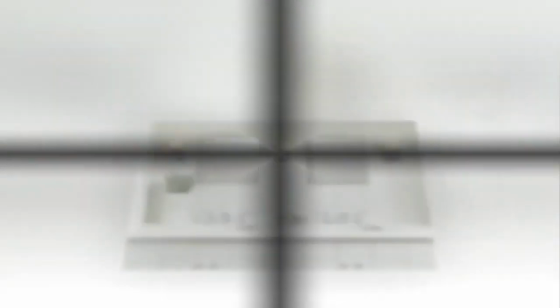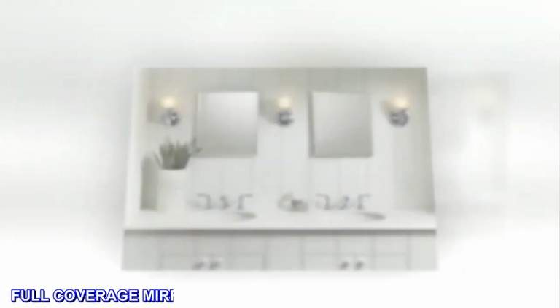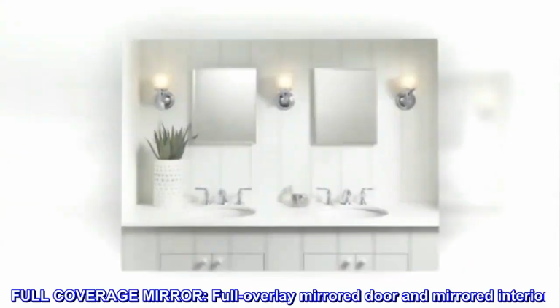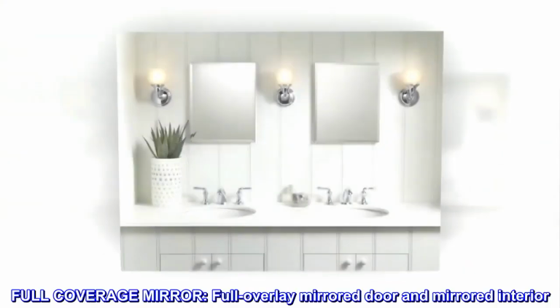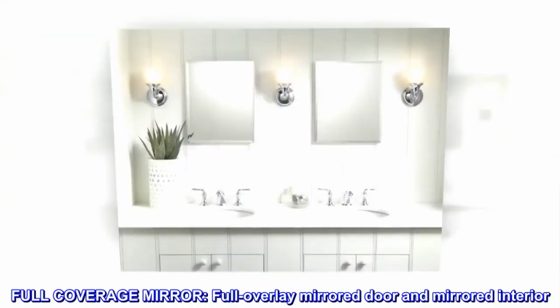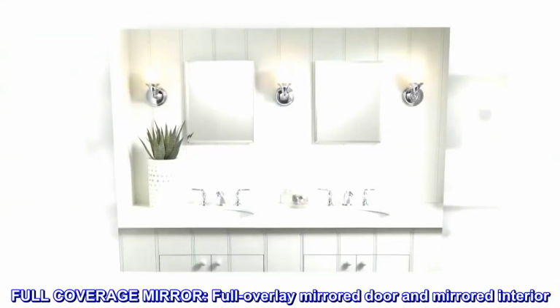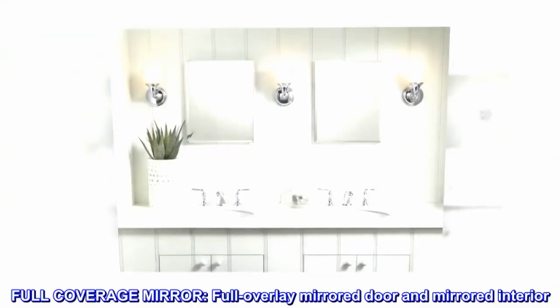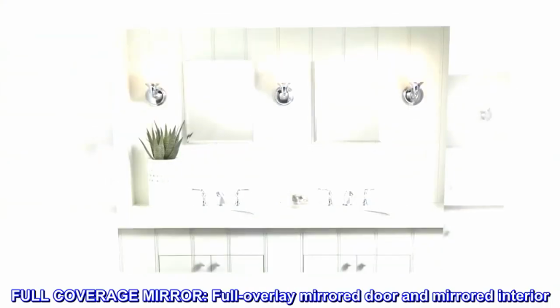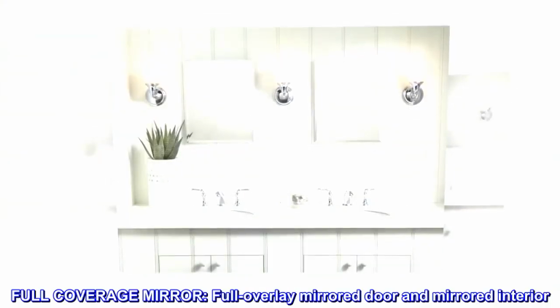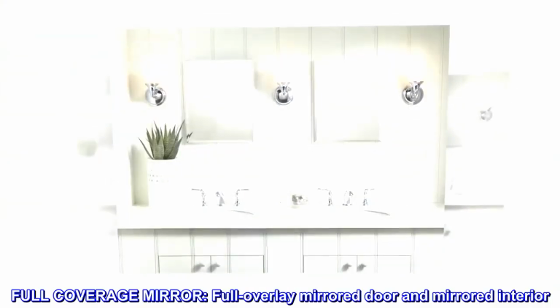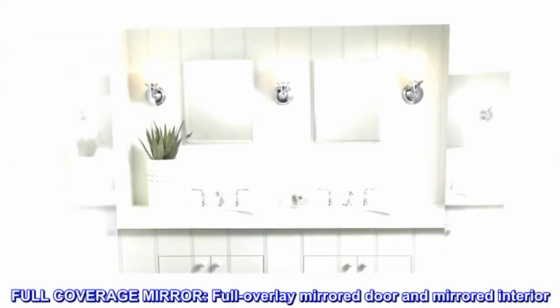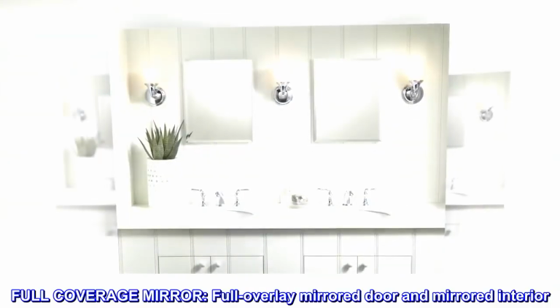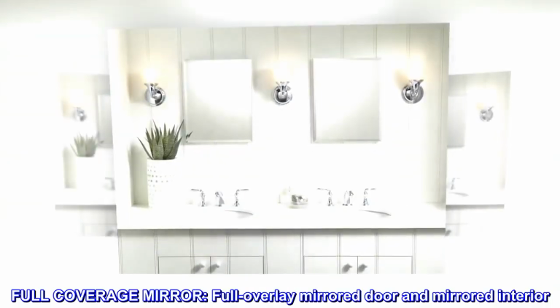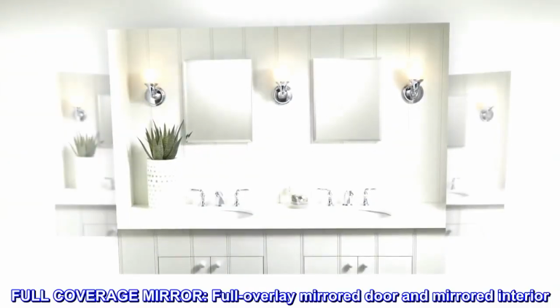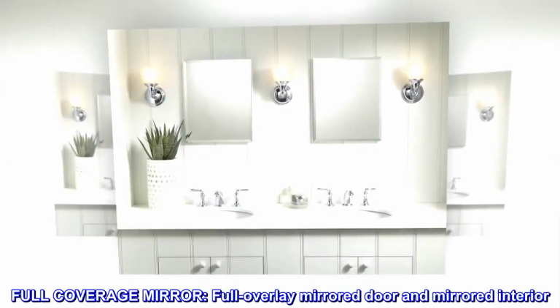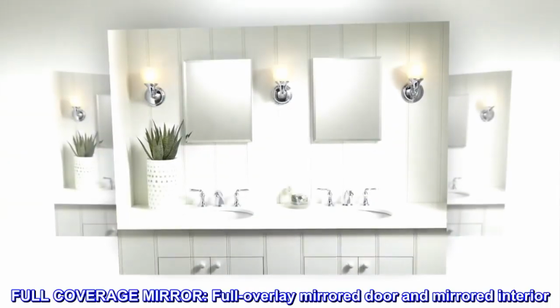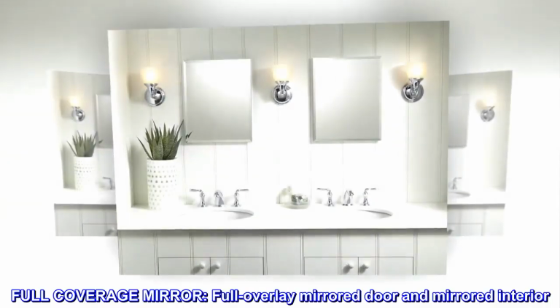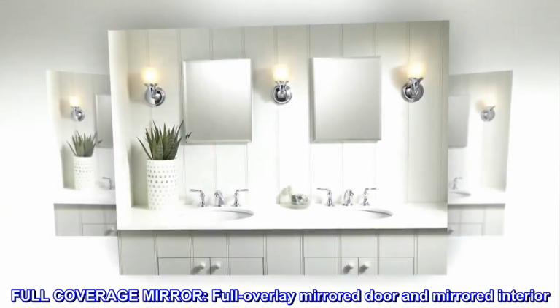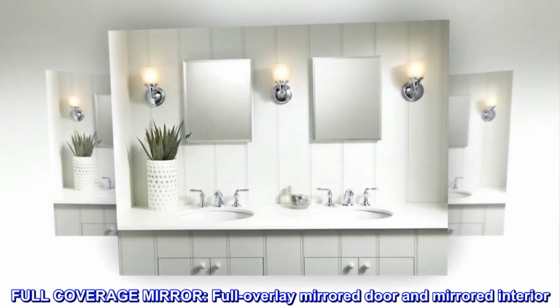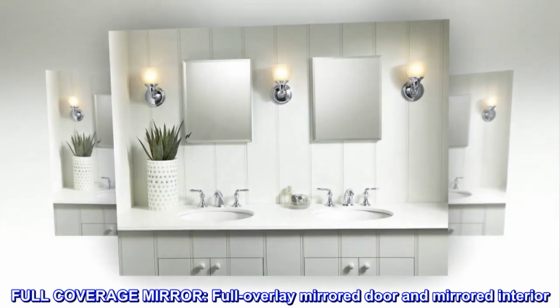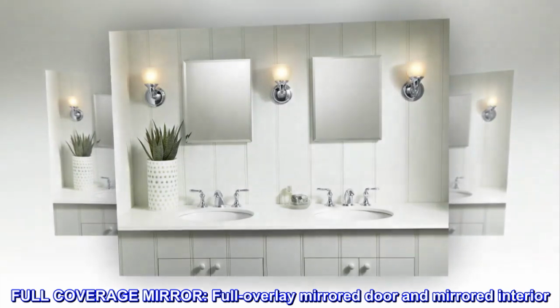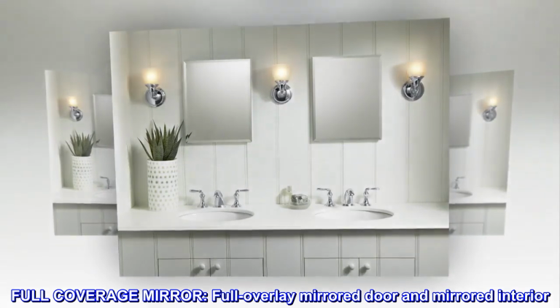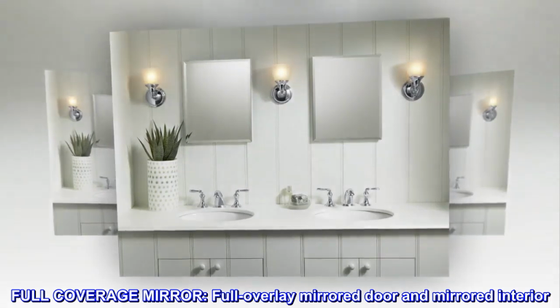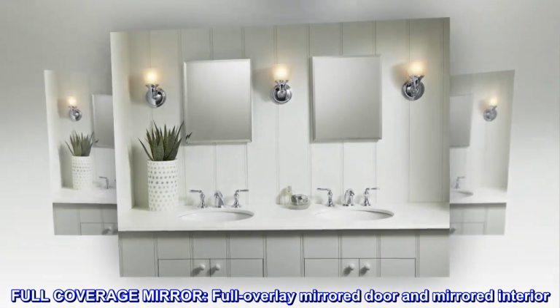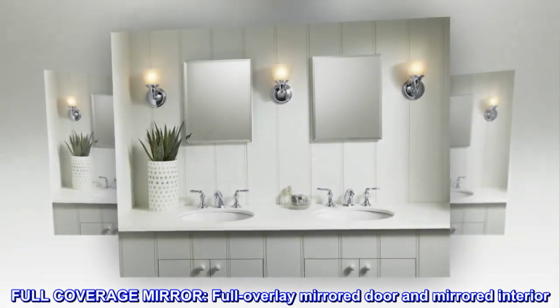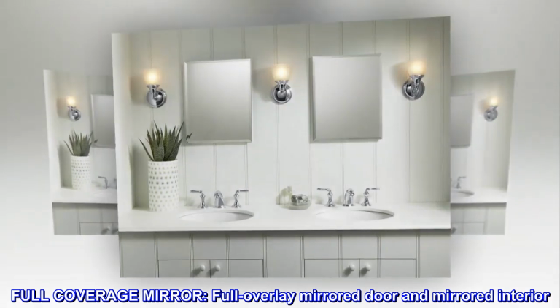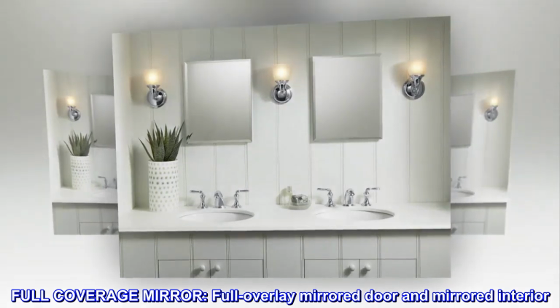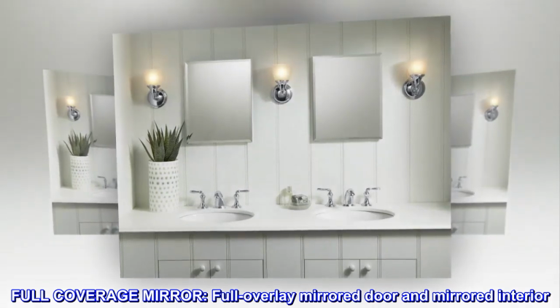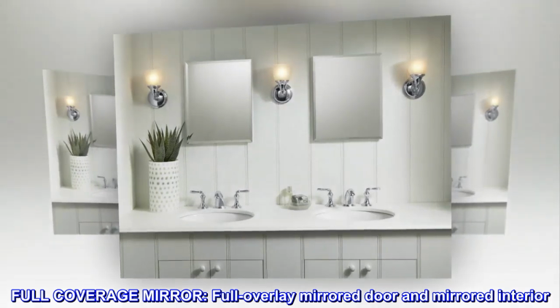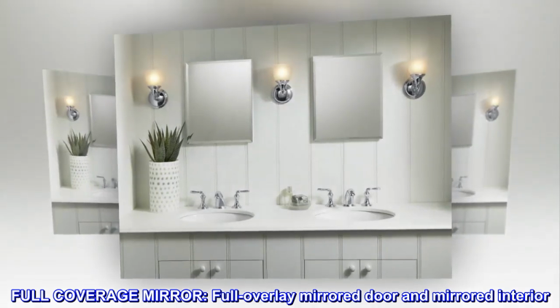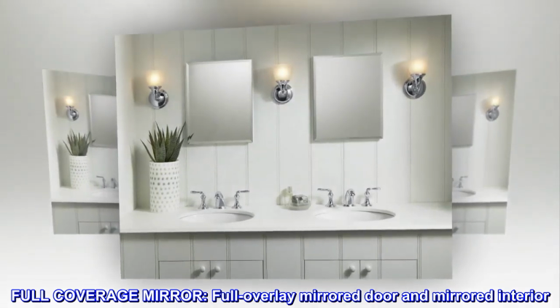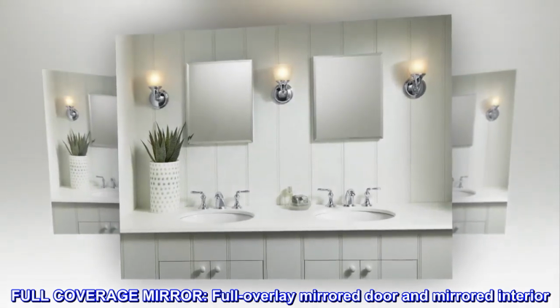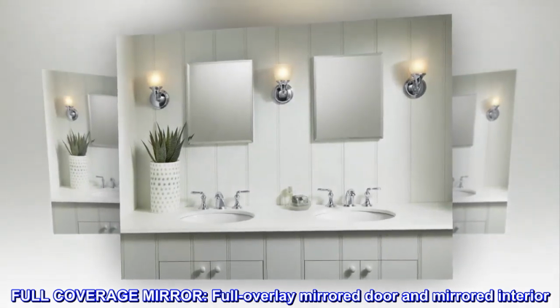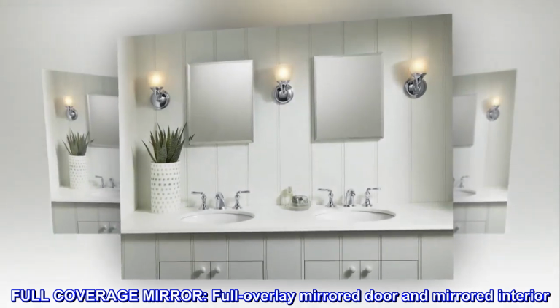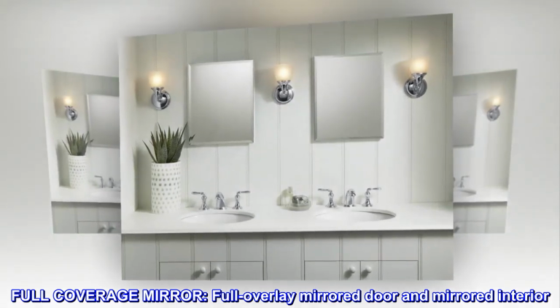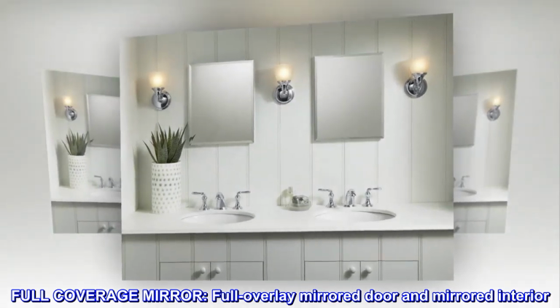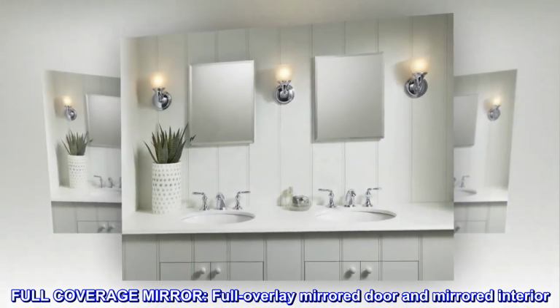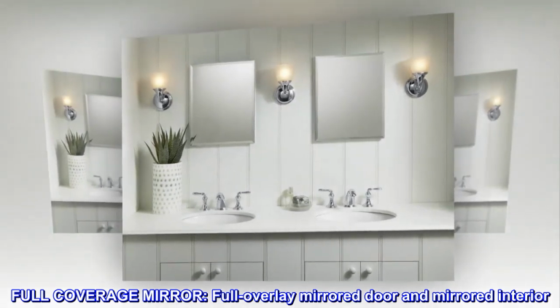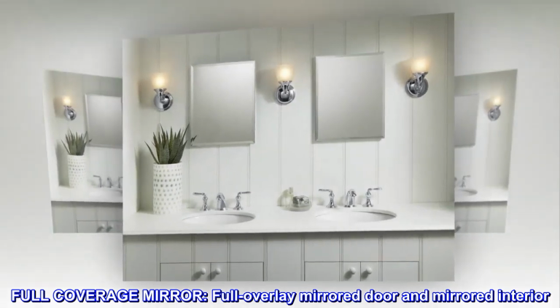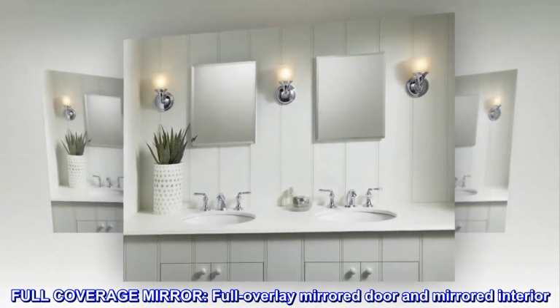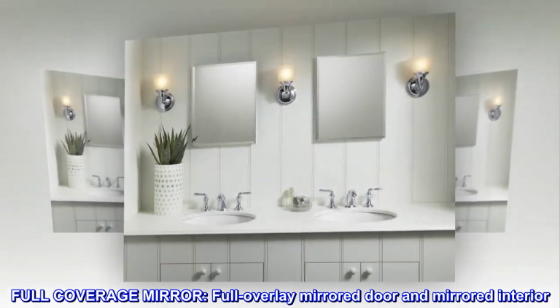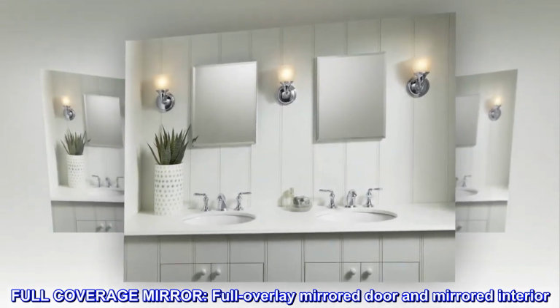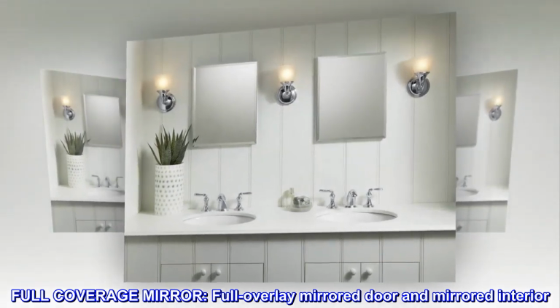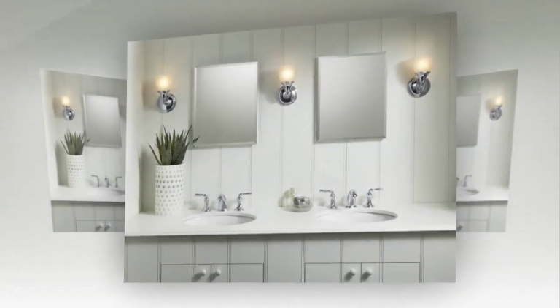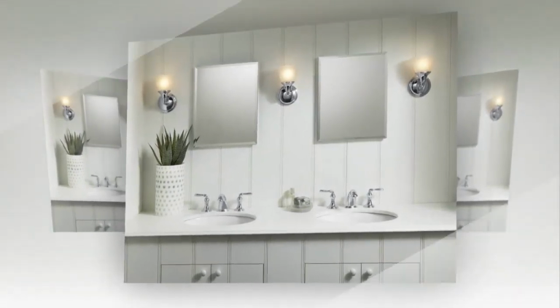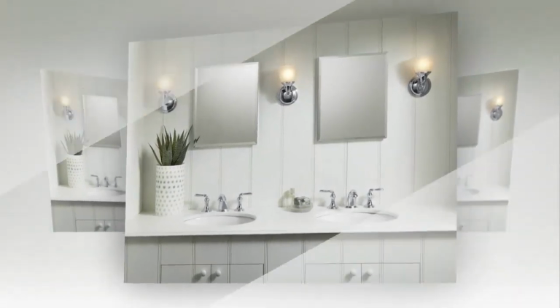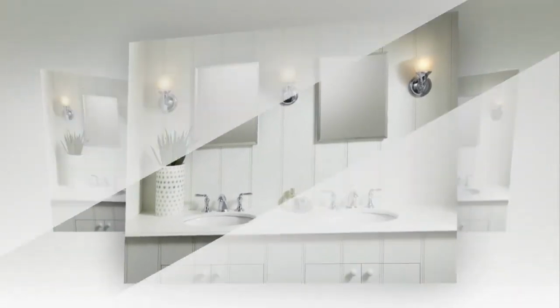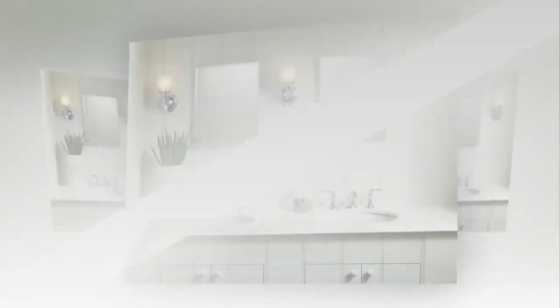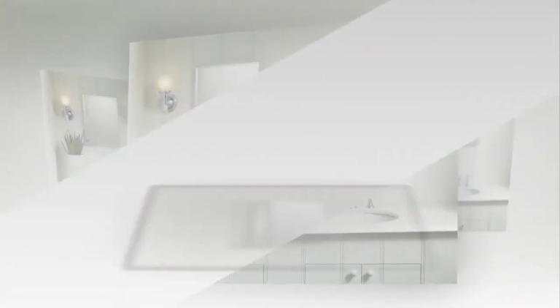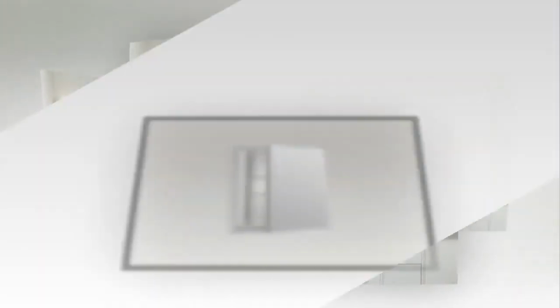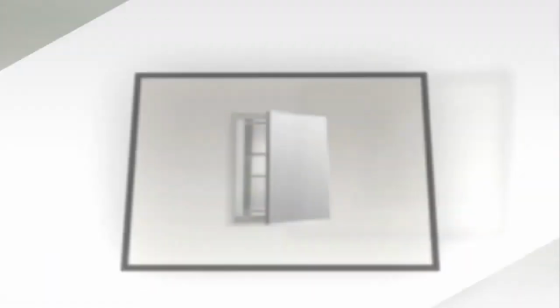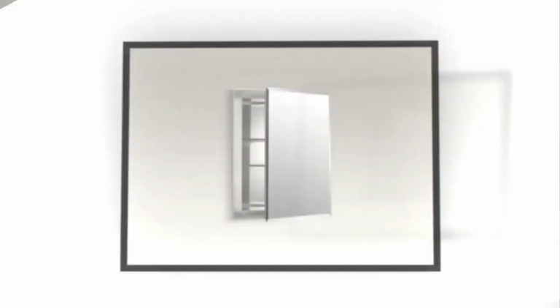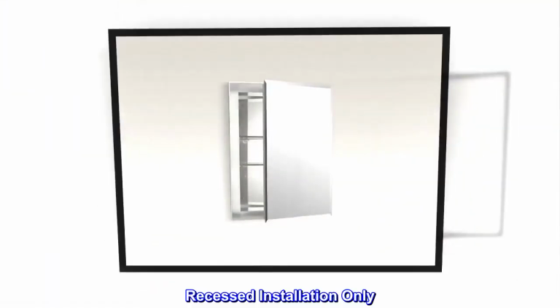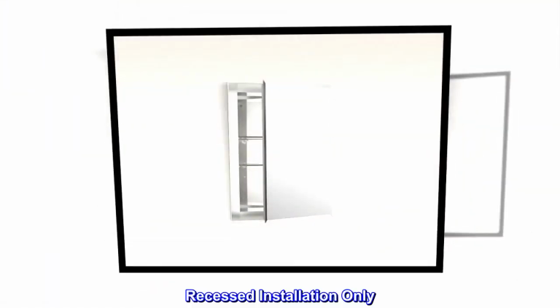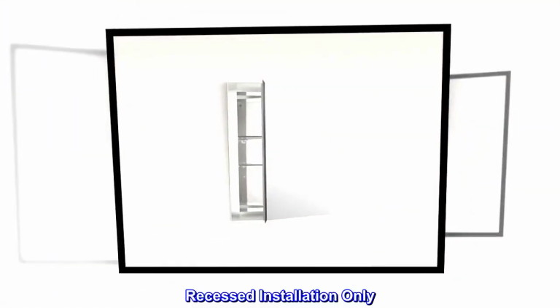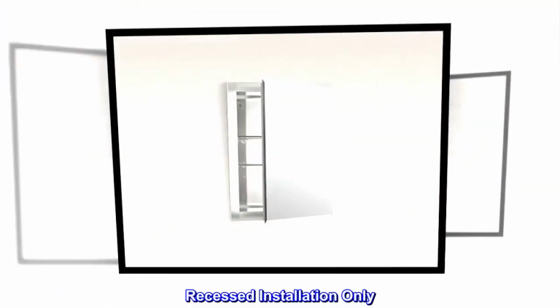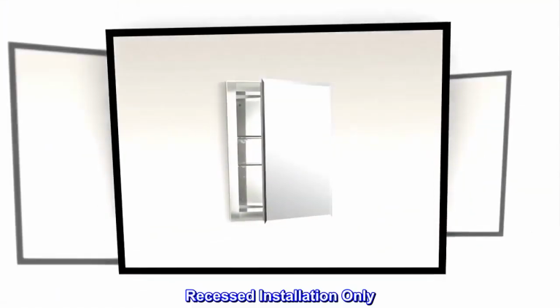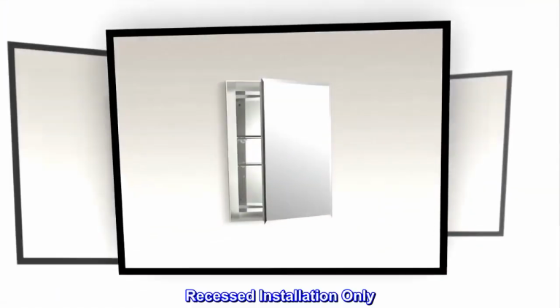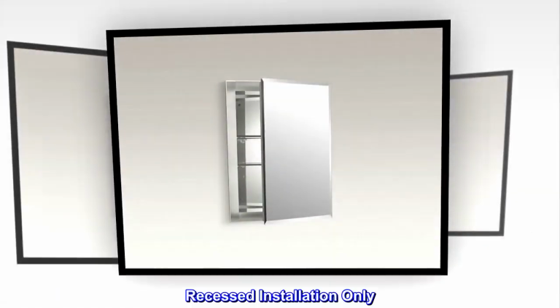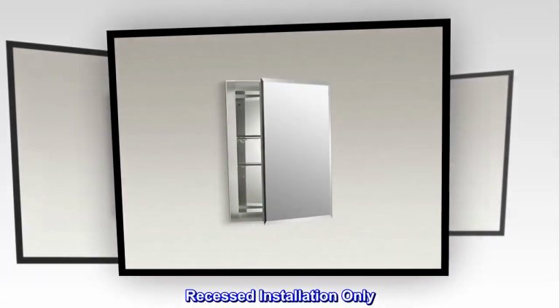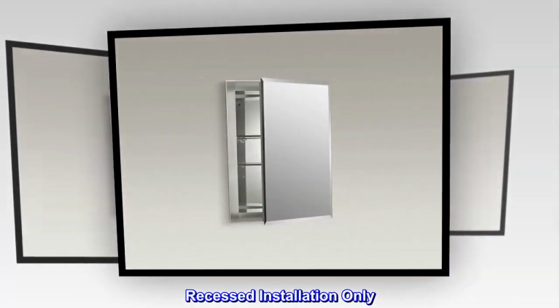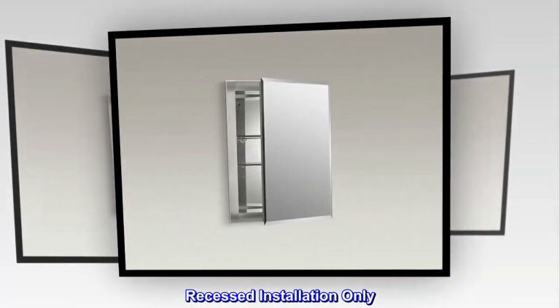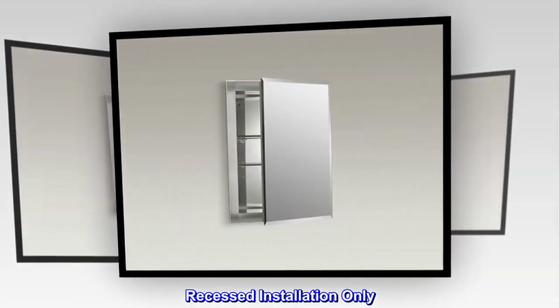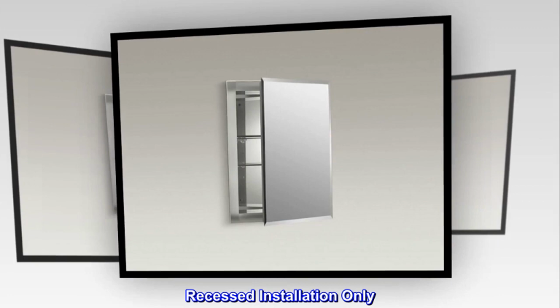Full coverage mirror. Full overlay mirrored door and mirrored interior. Recessed installation only.